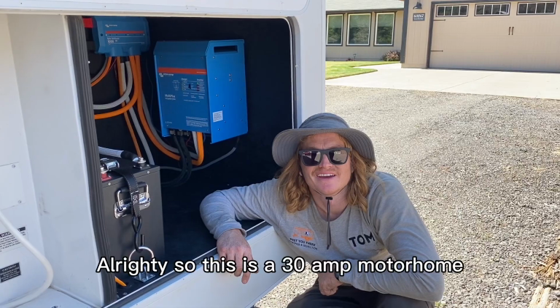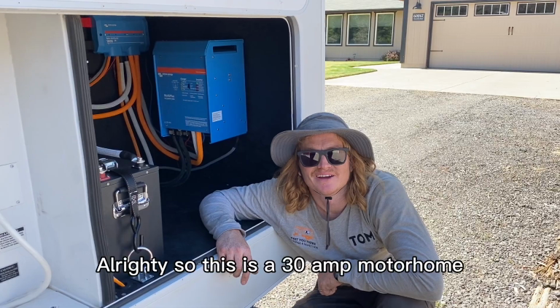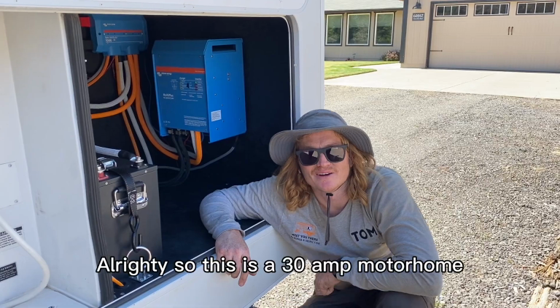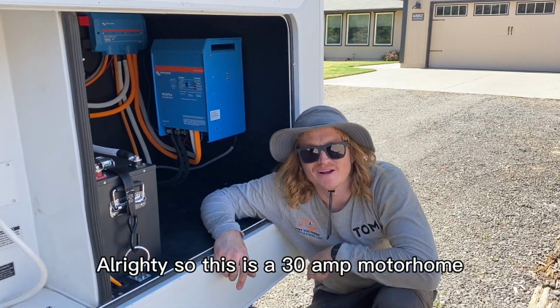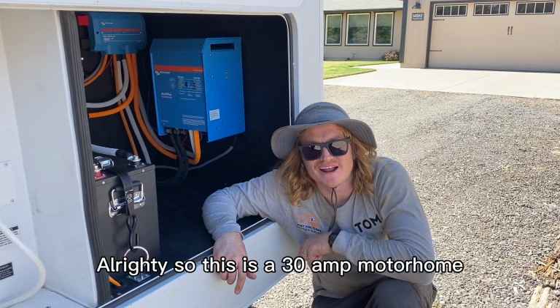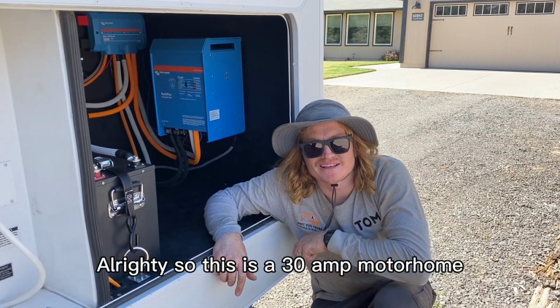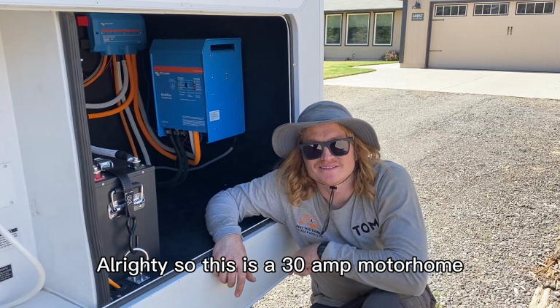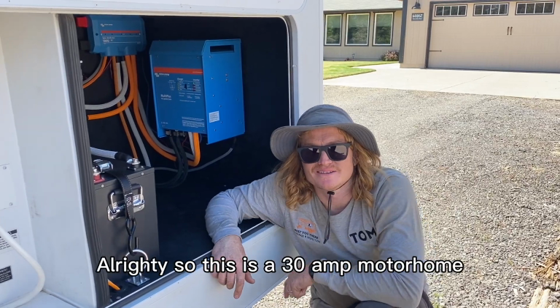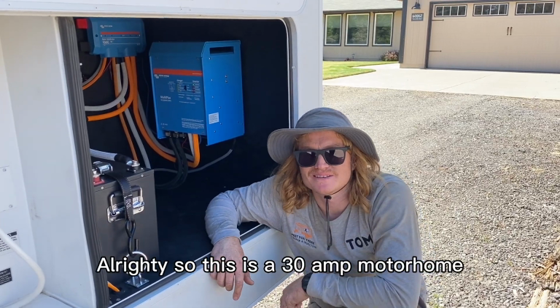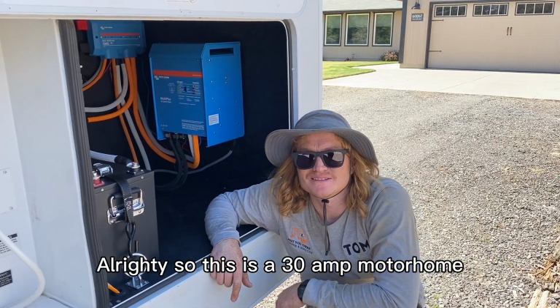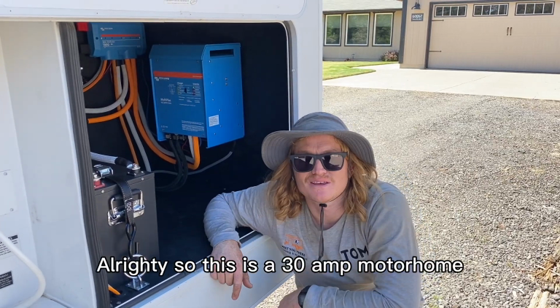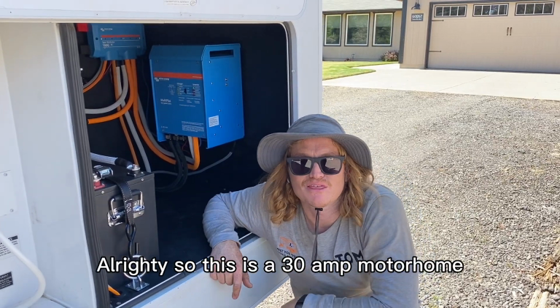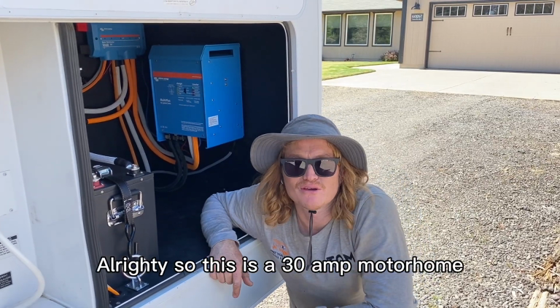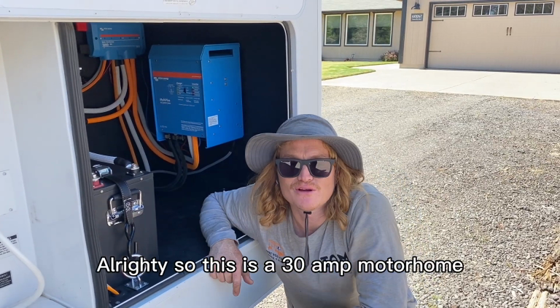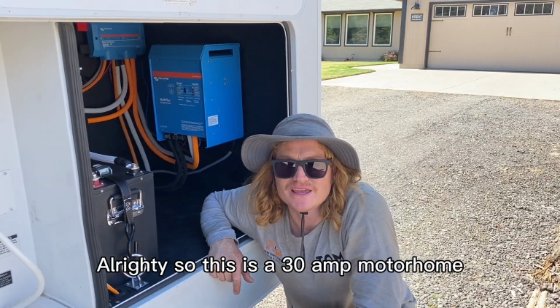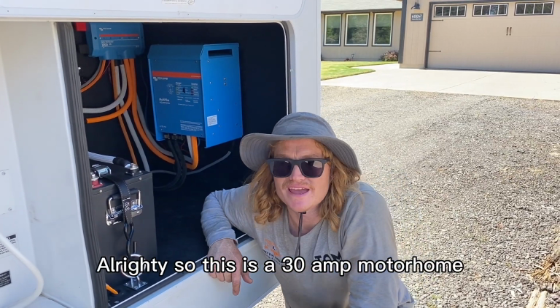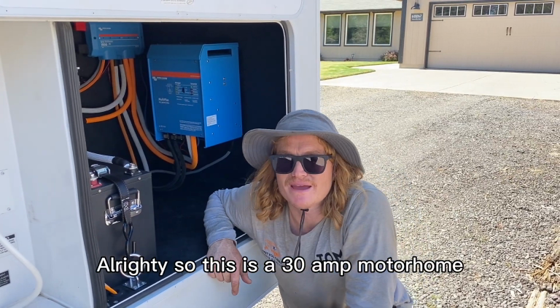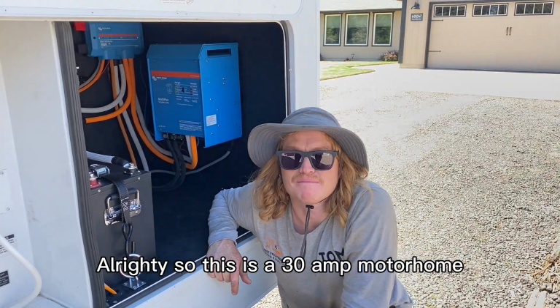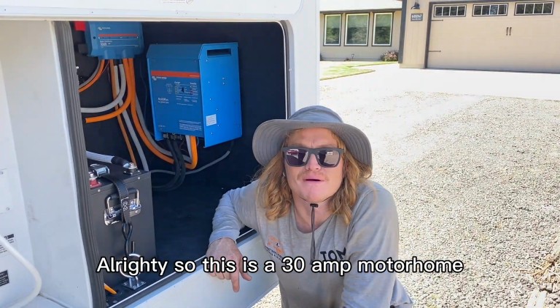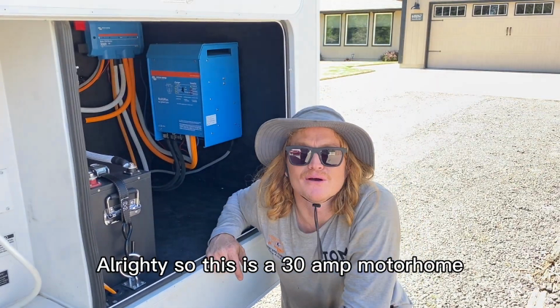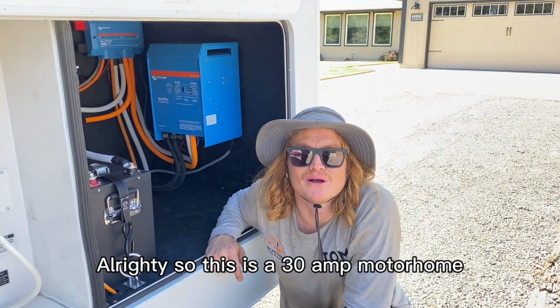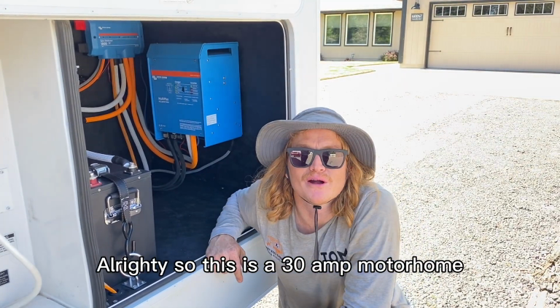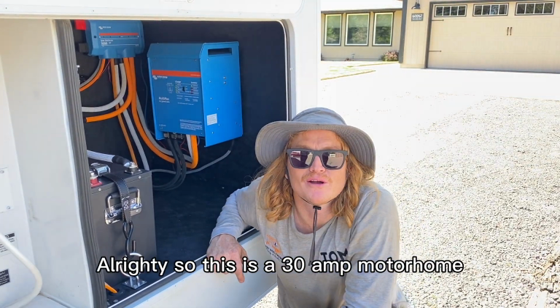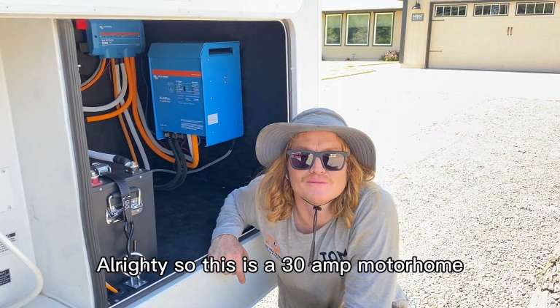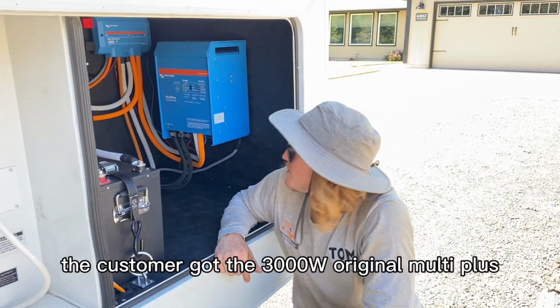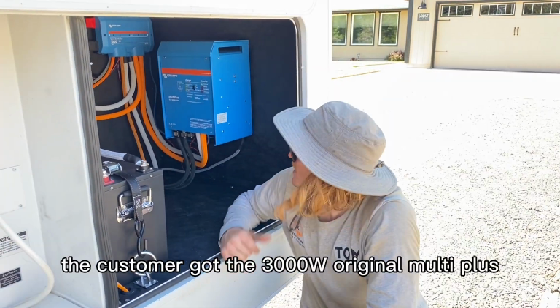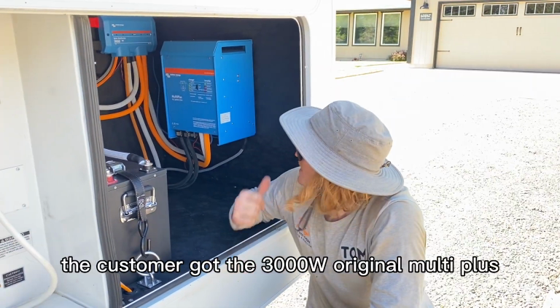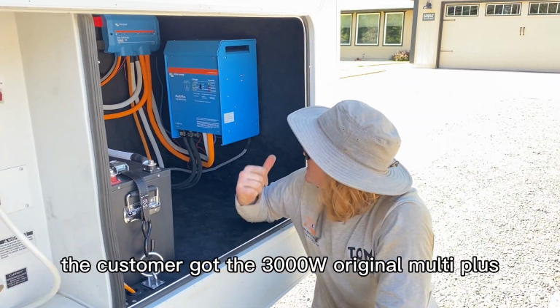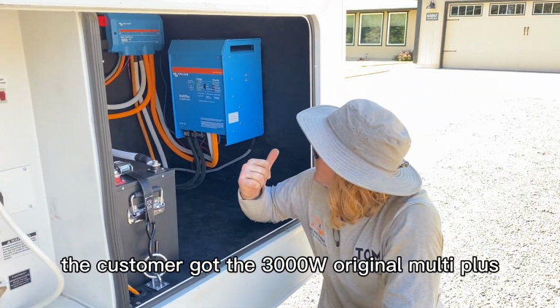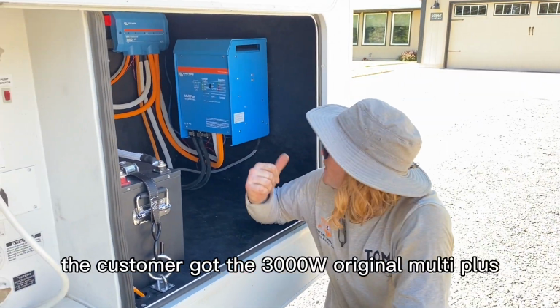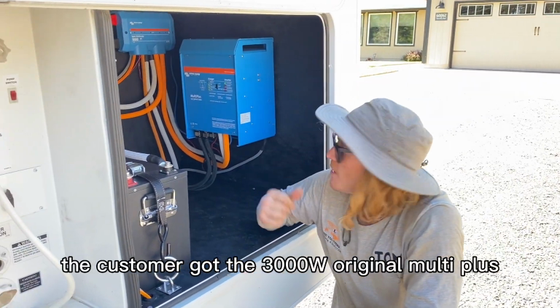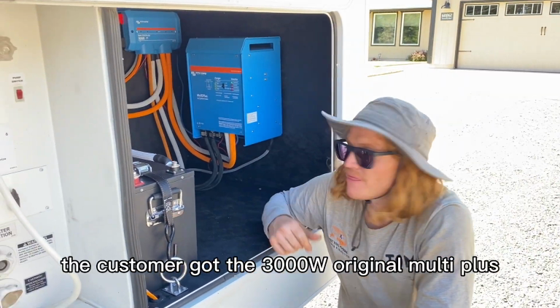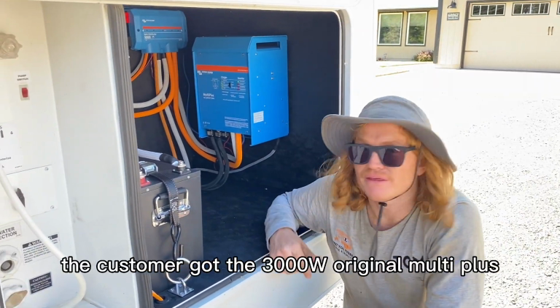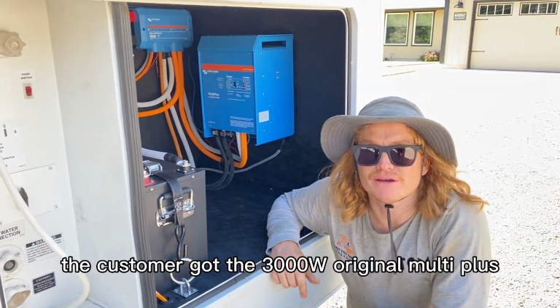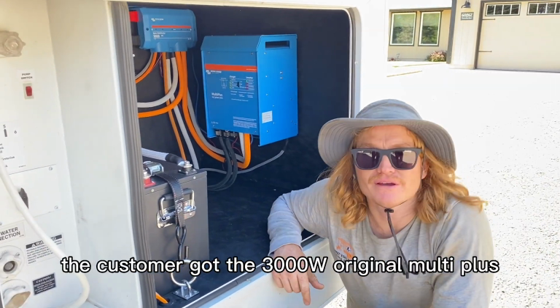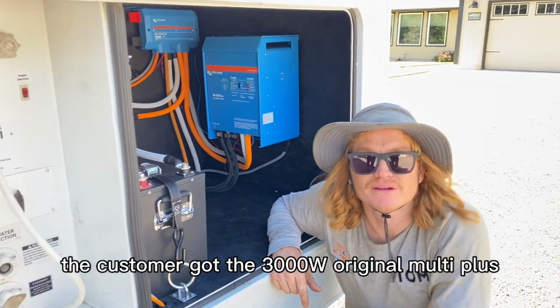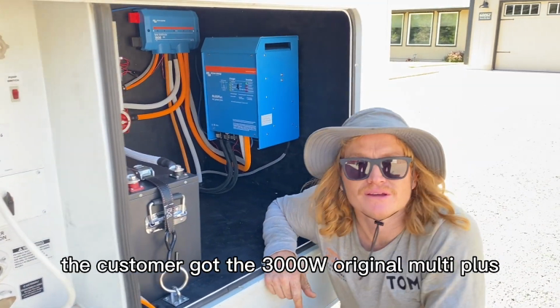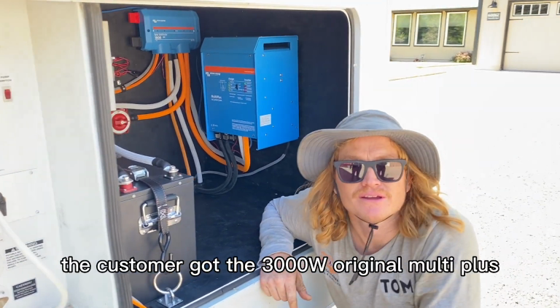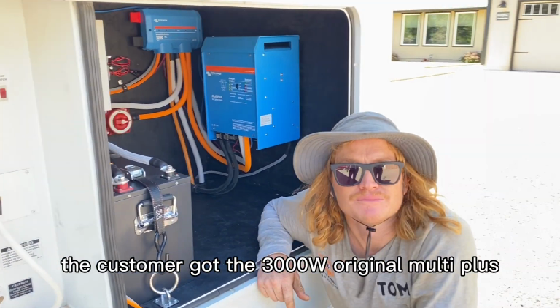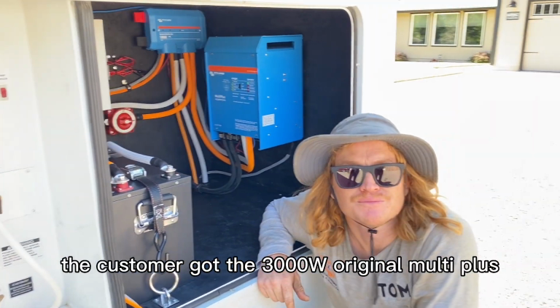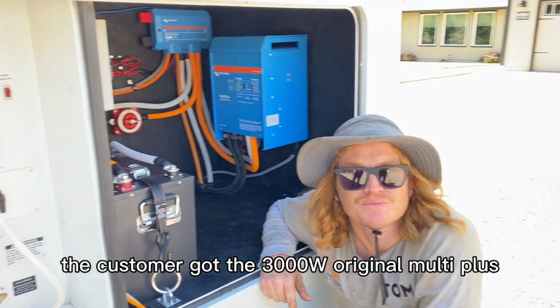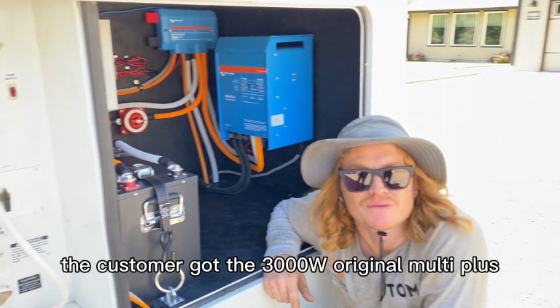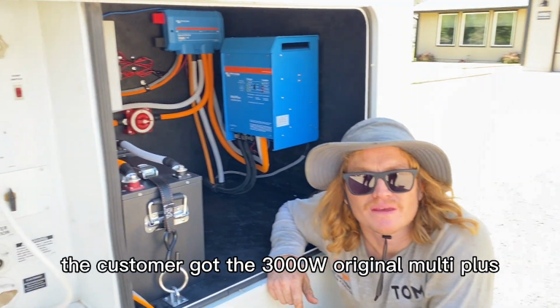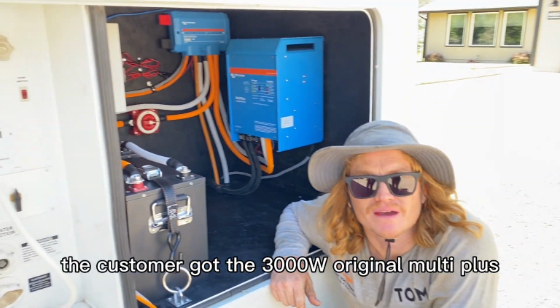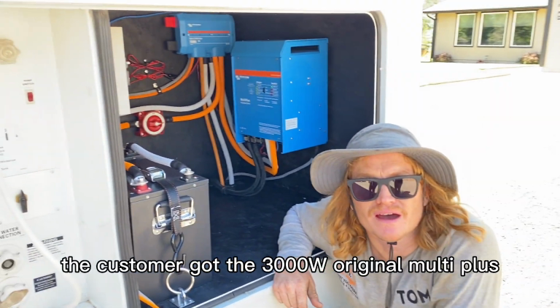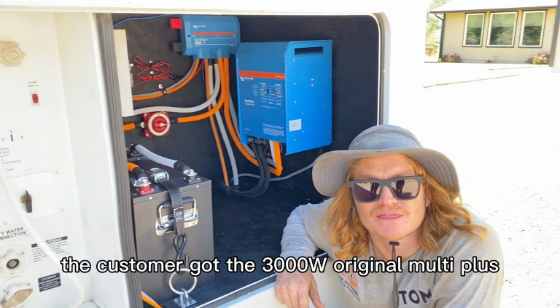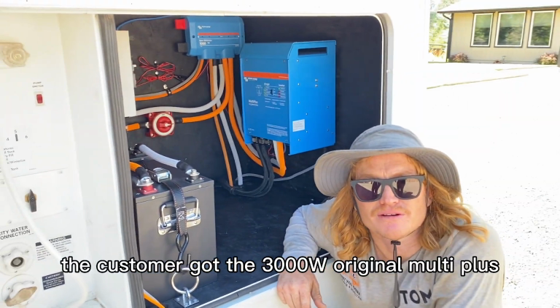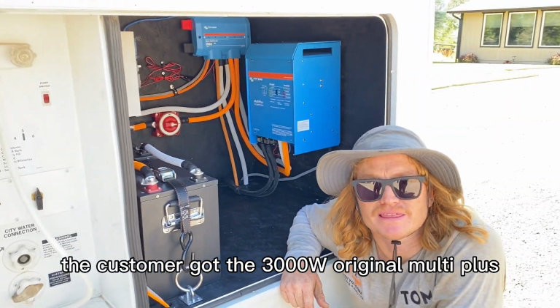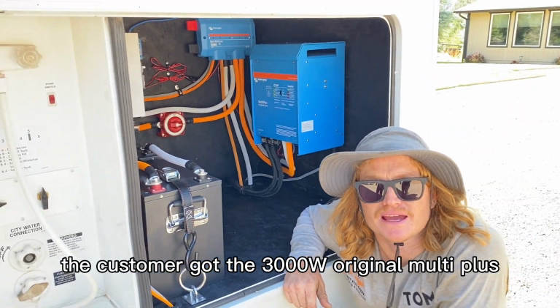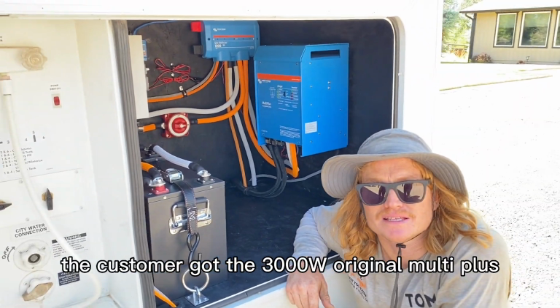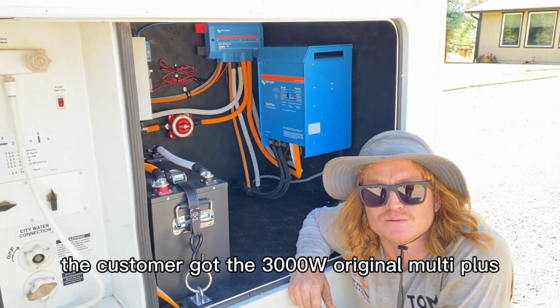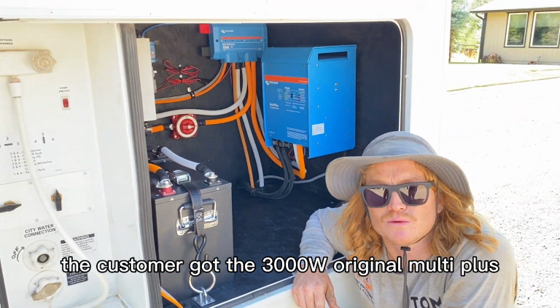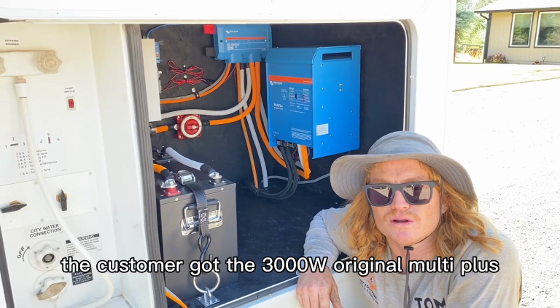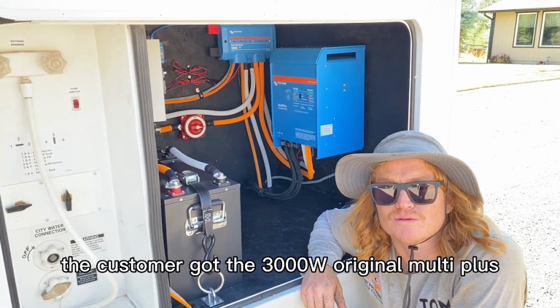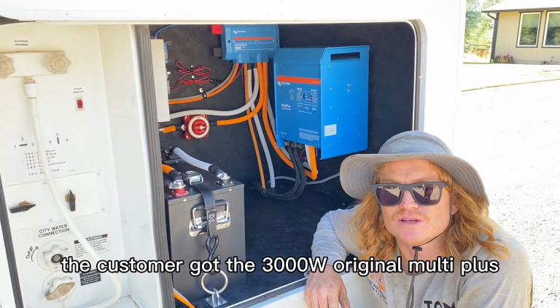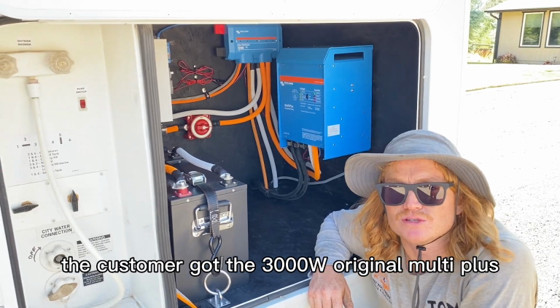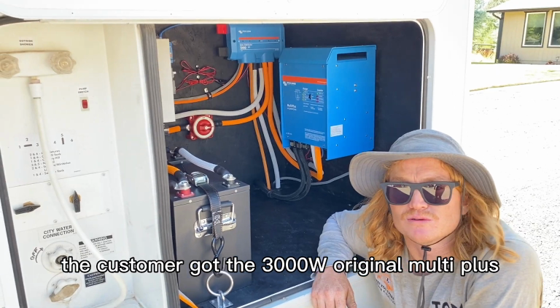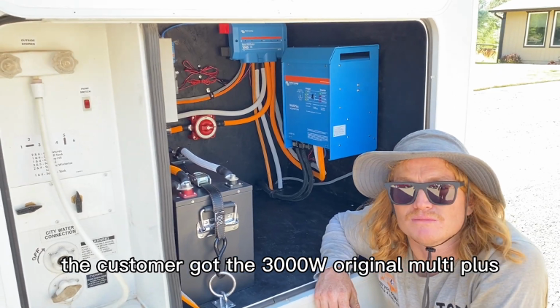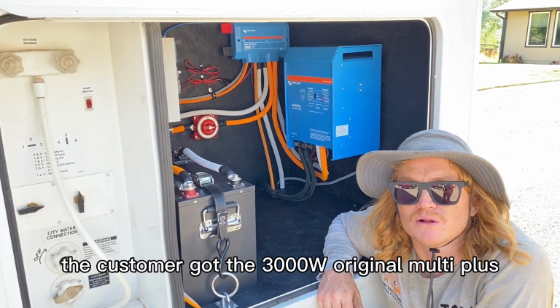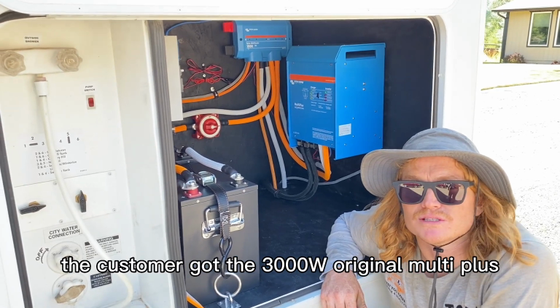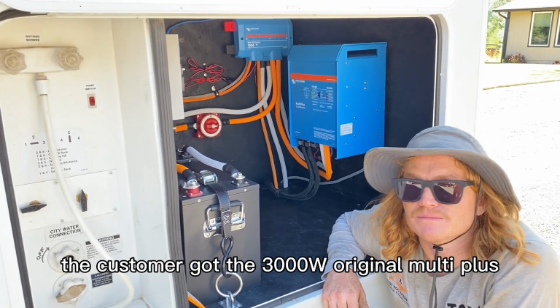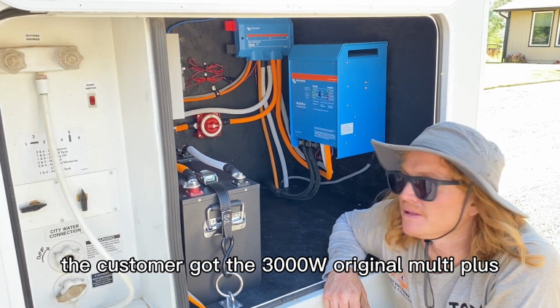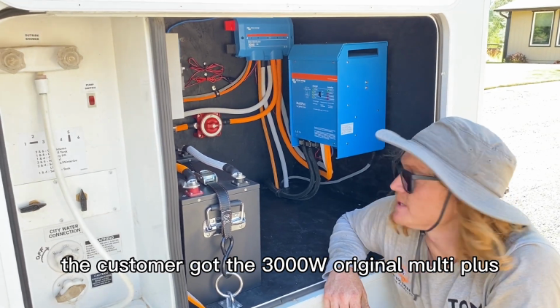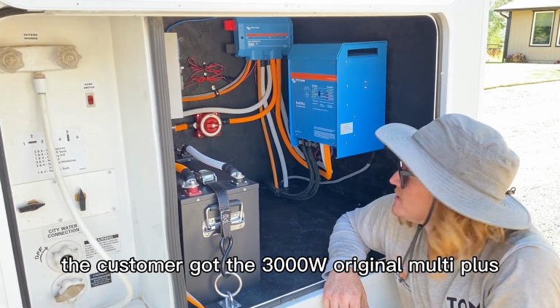This is a 30 amp motorhome. The customer got the 3,000 watt original Multiplus inverter-charger.